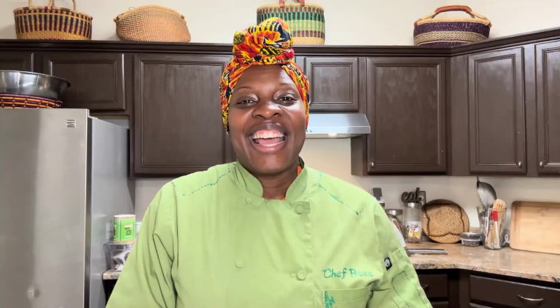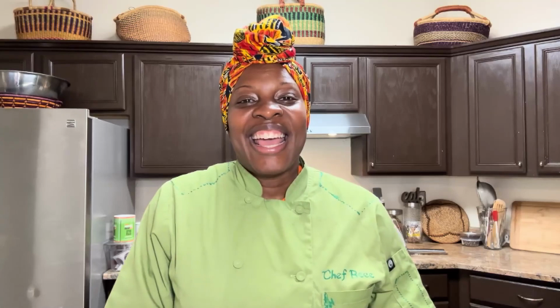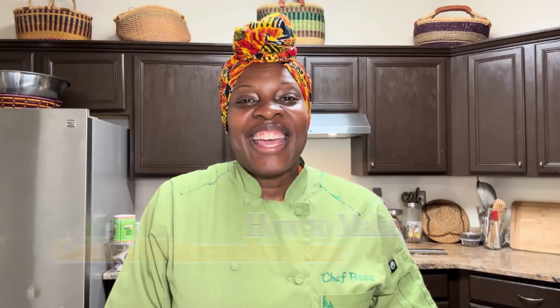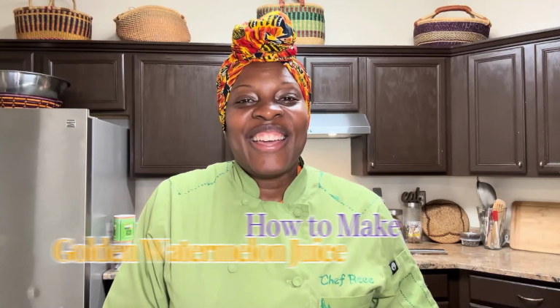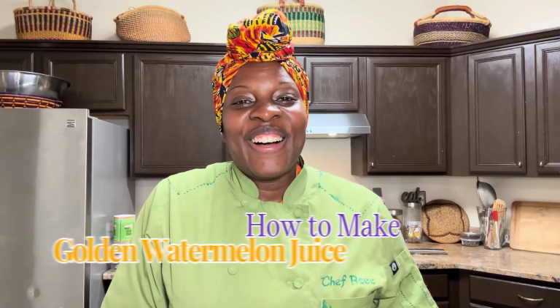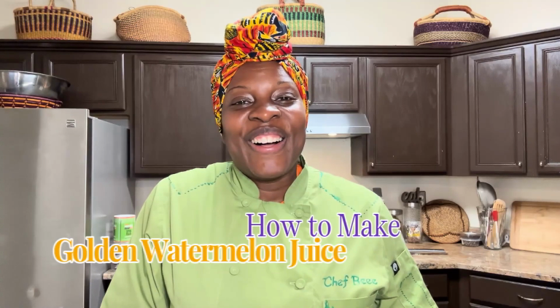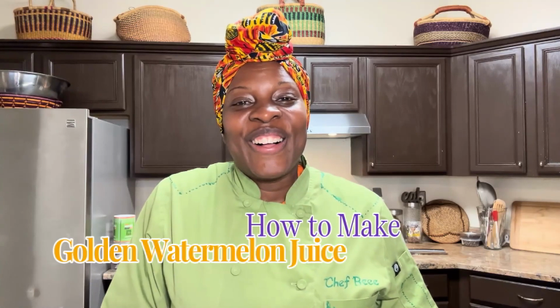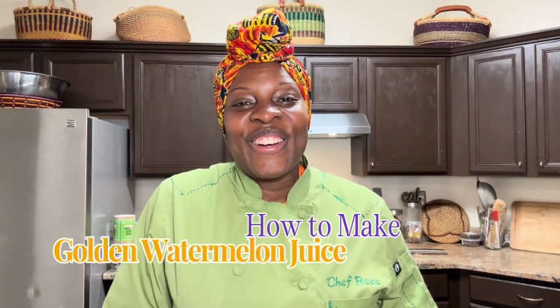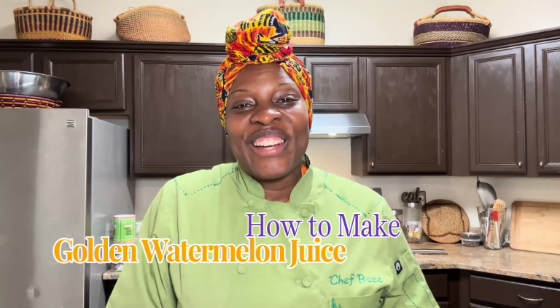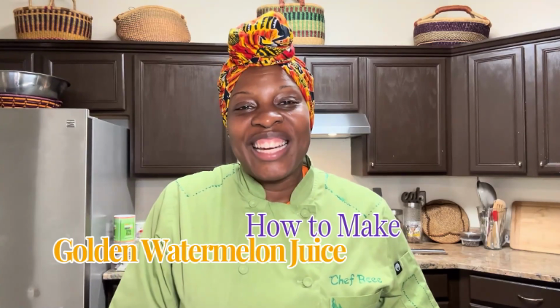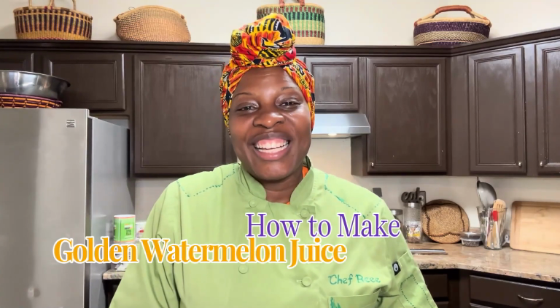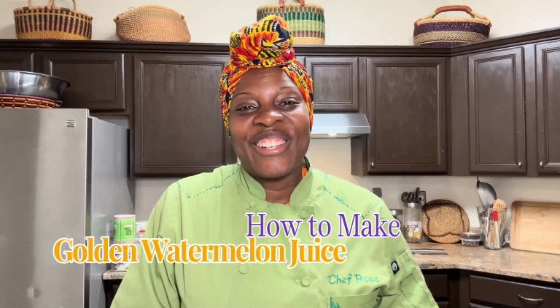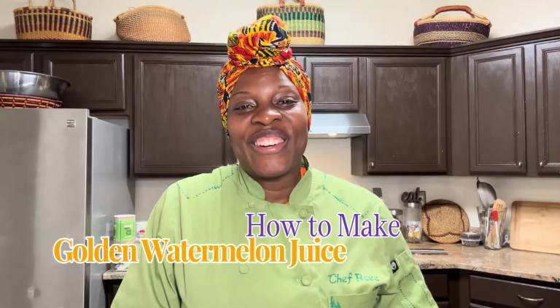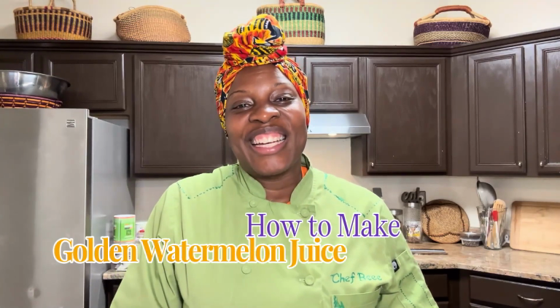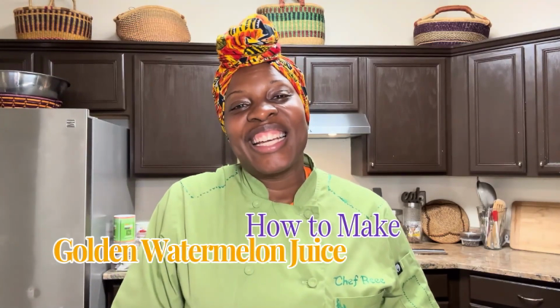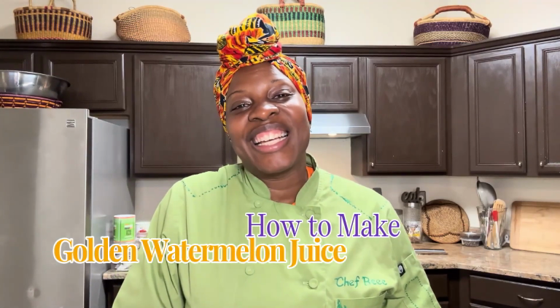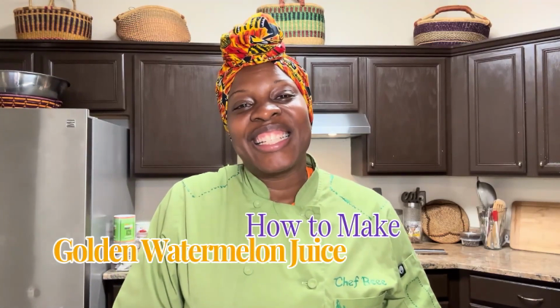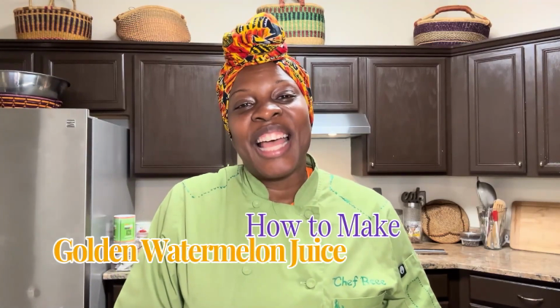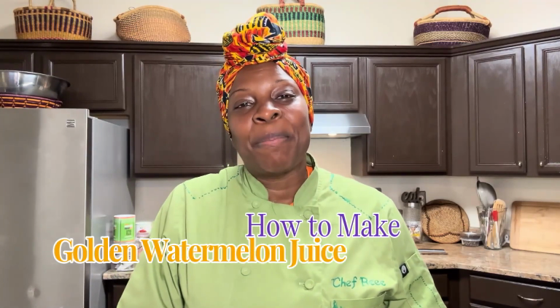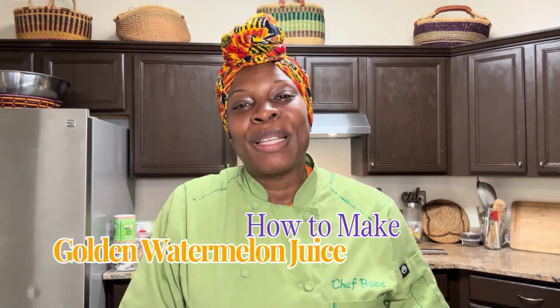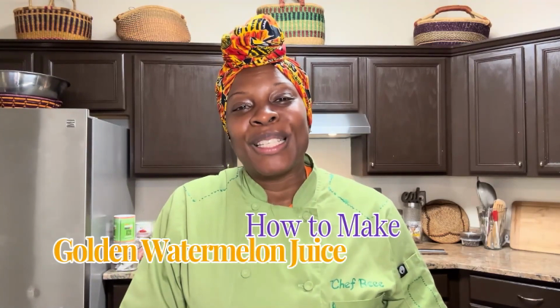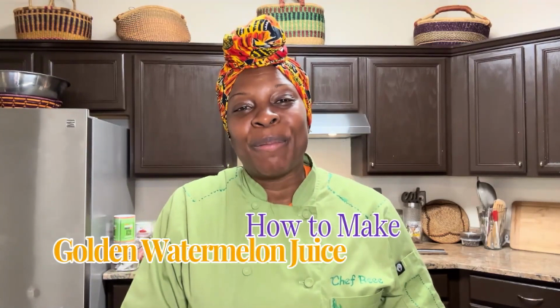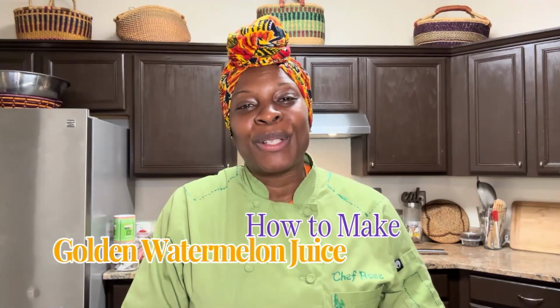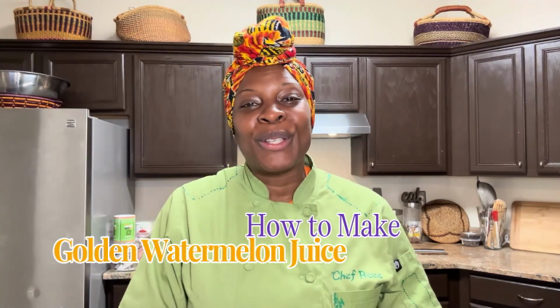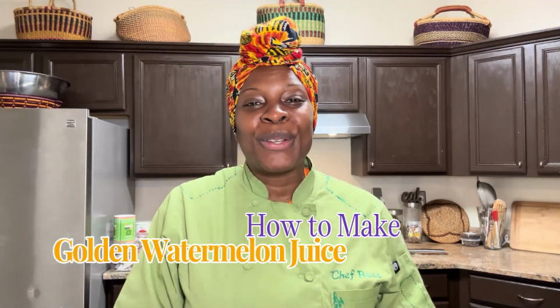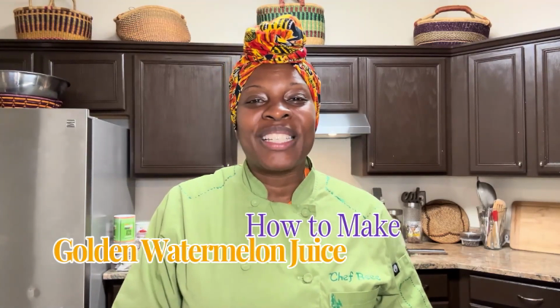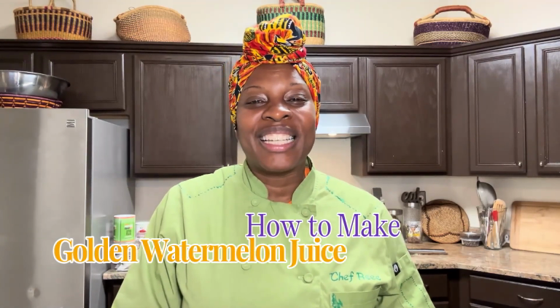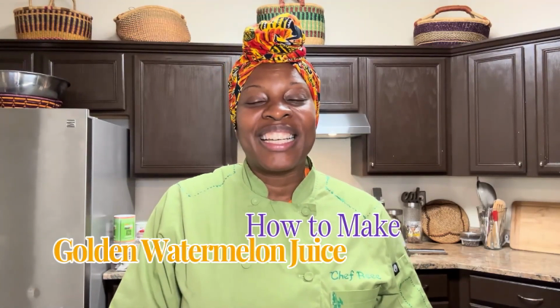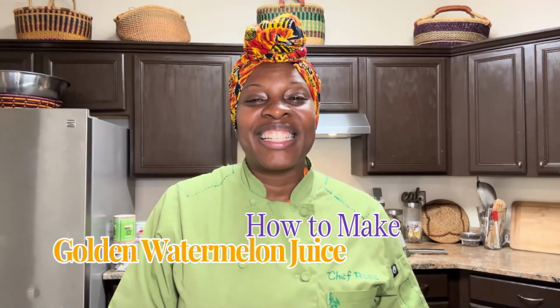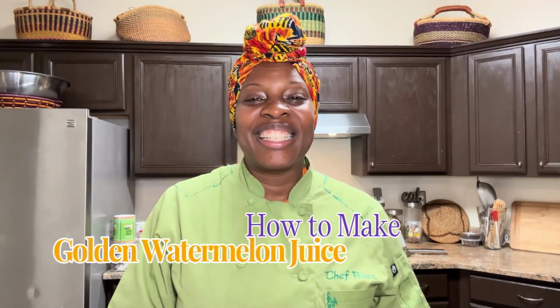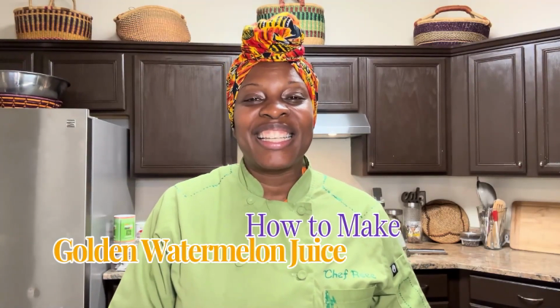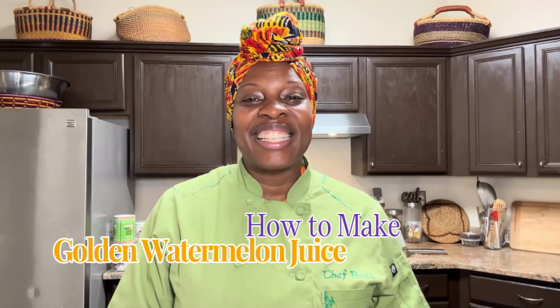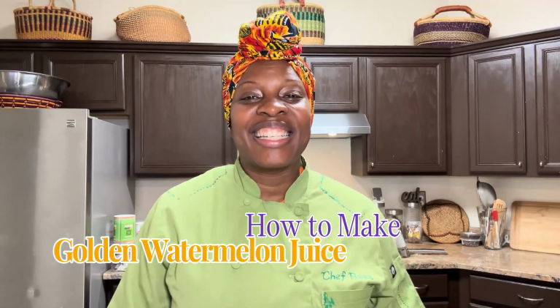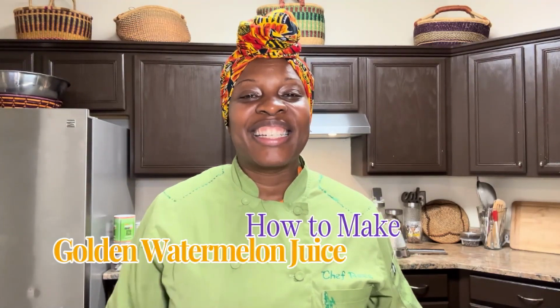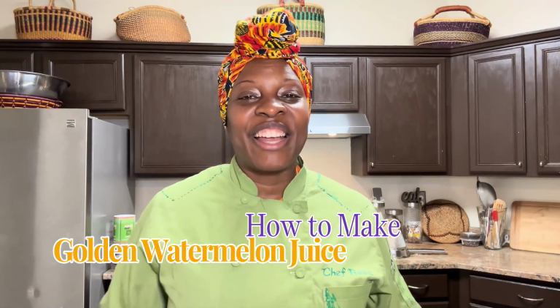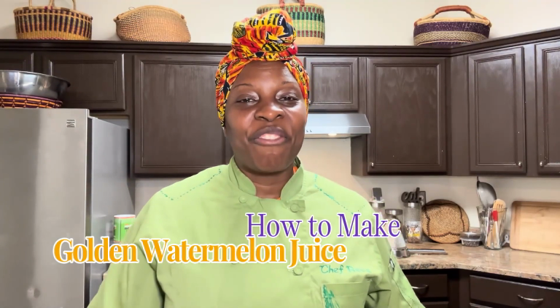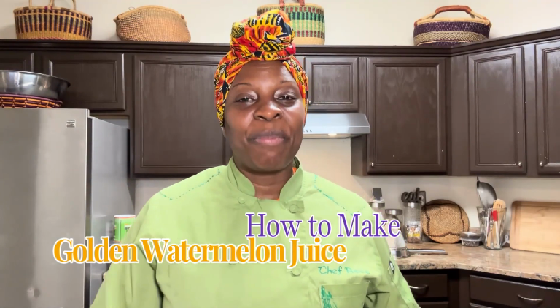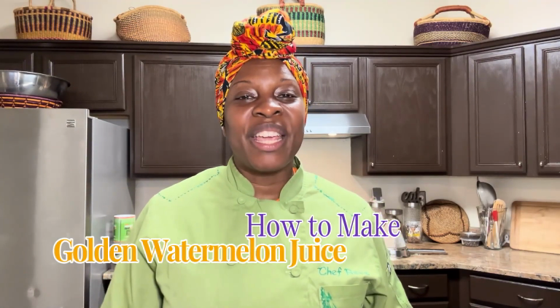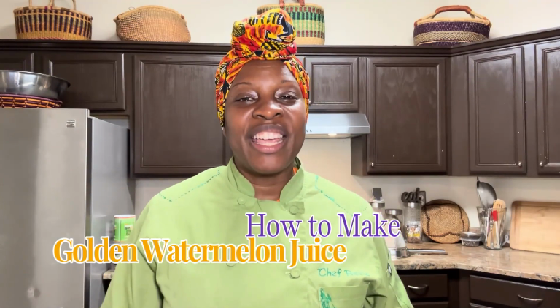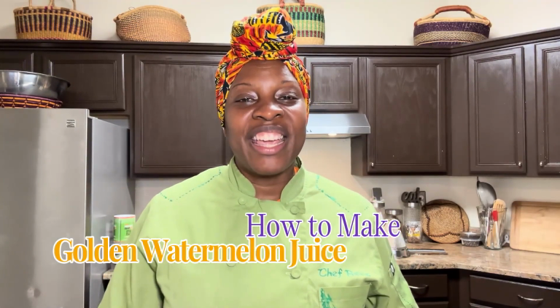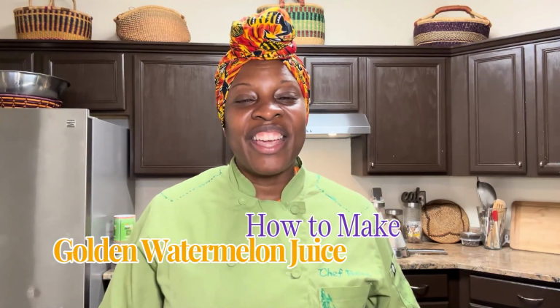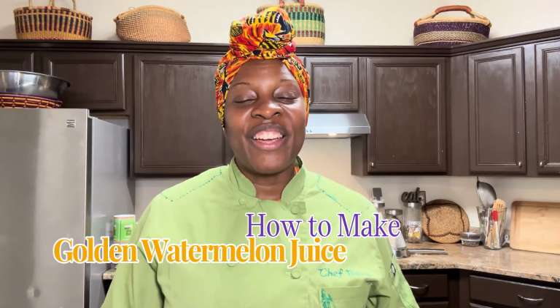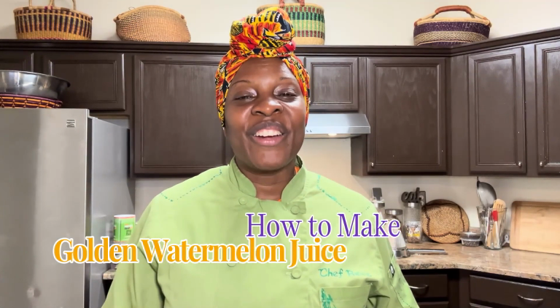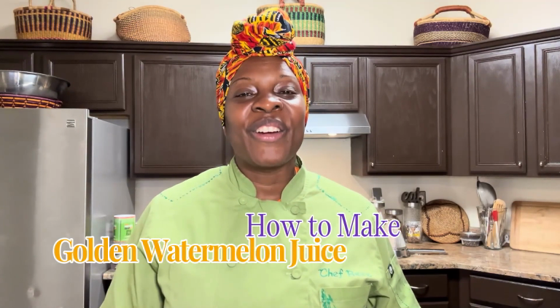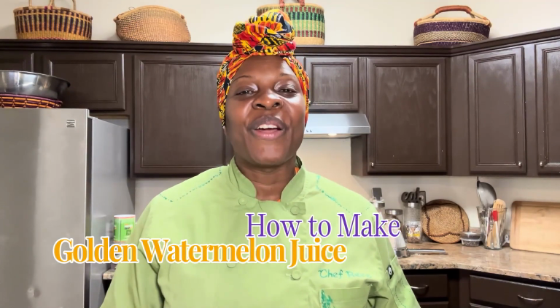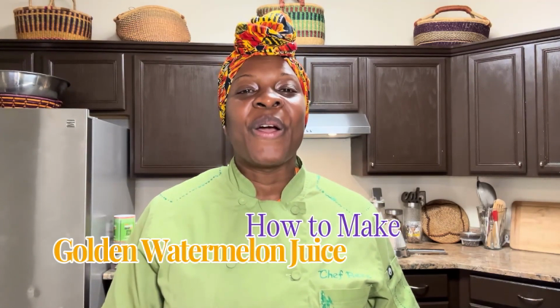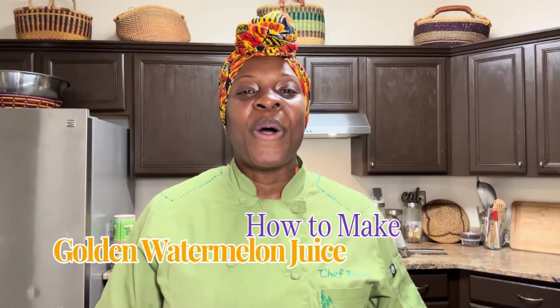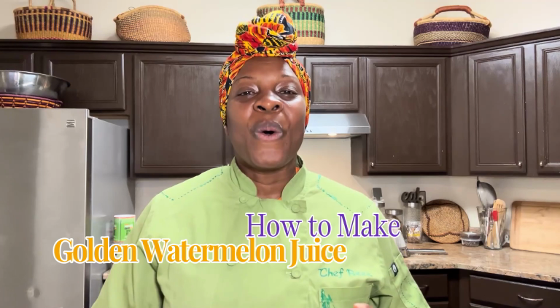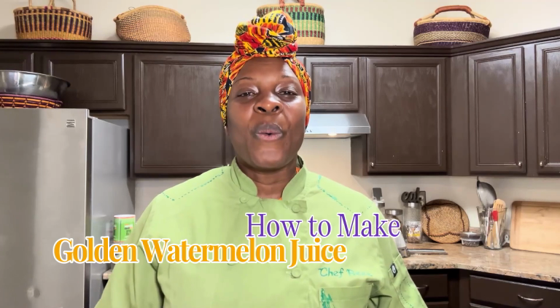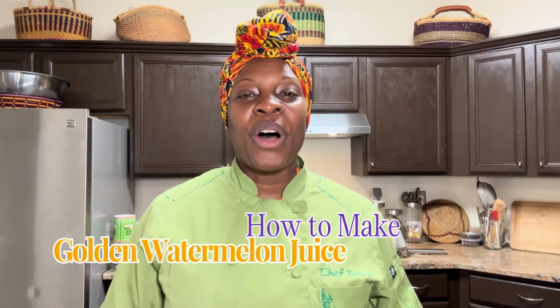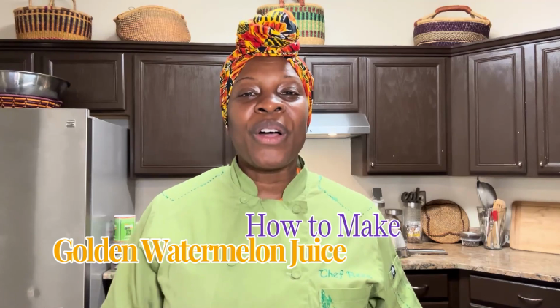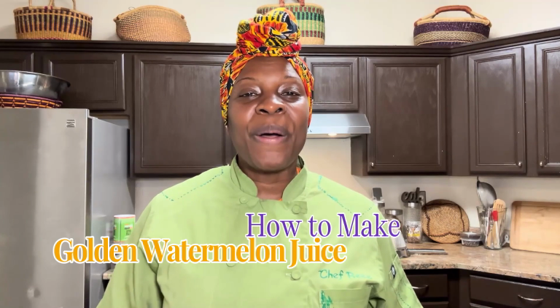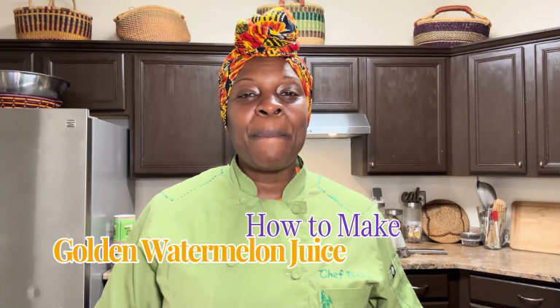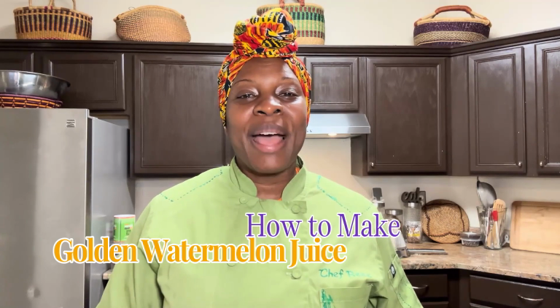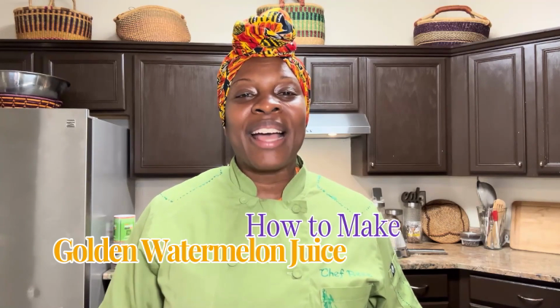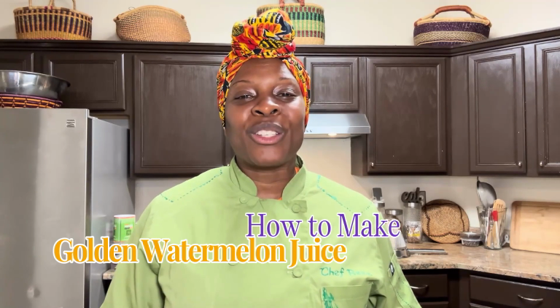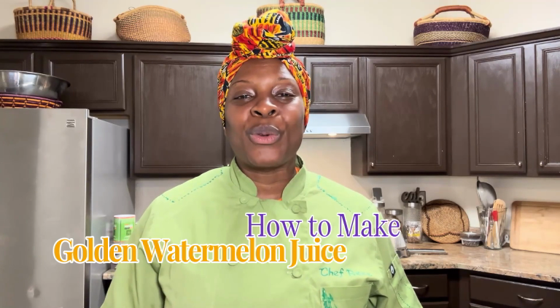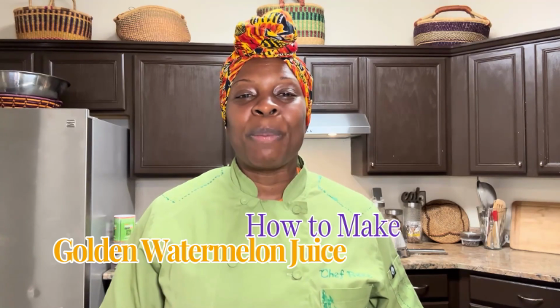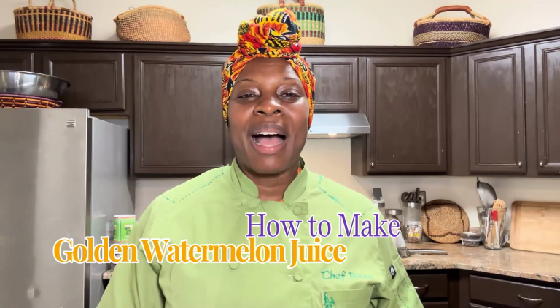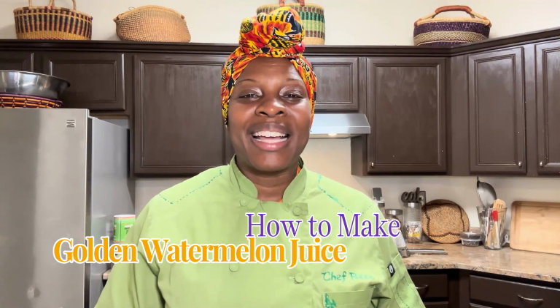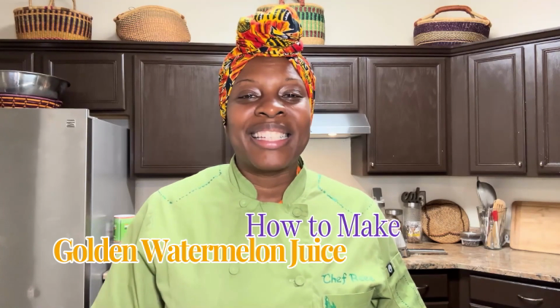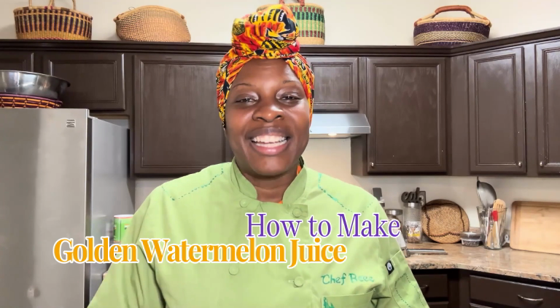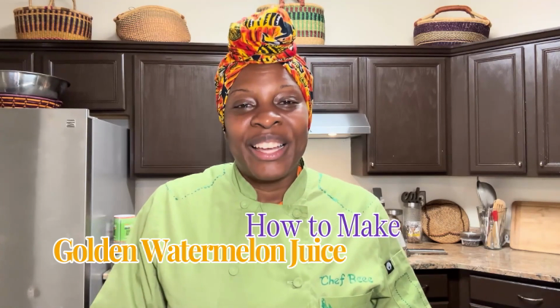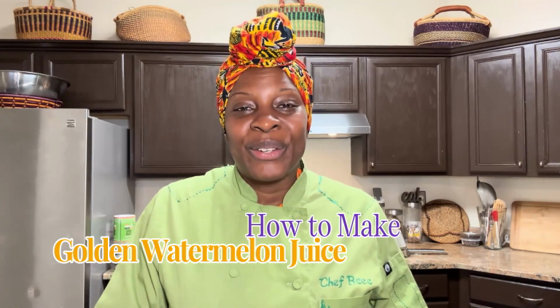Hey y'all, greetings, happy summer solstice. This is Chef B here. Welcome back to my channel.